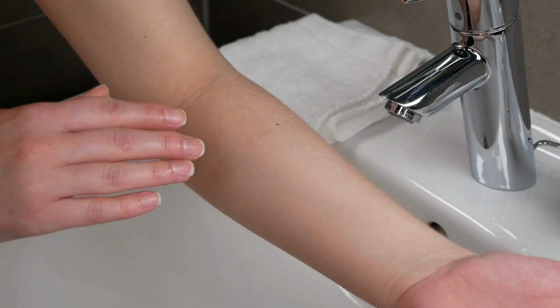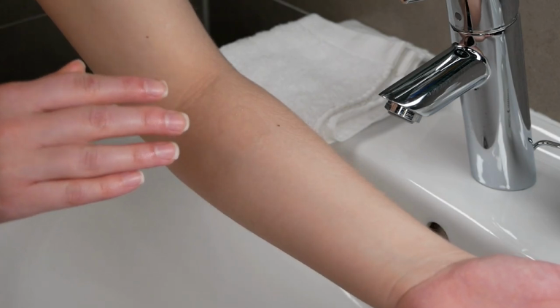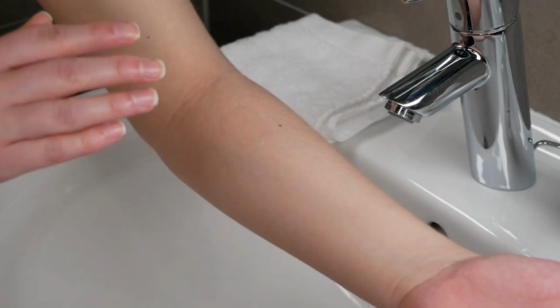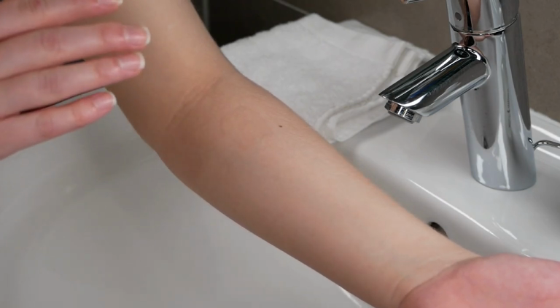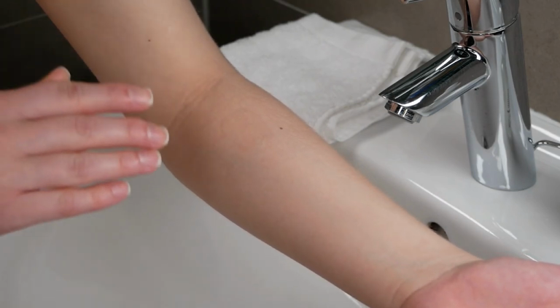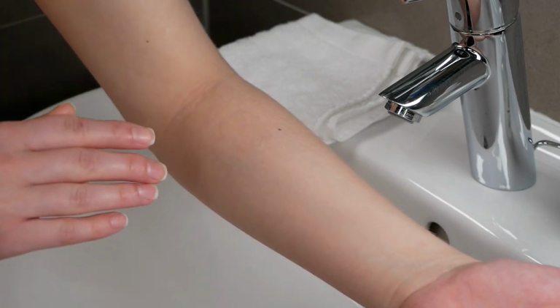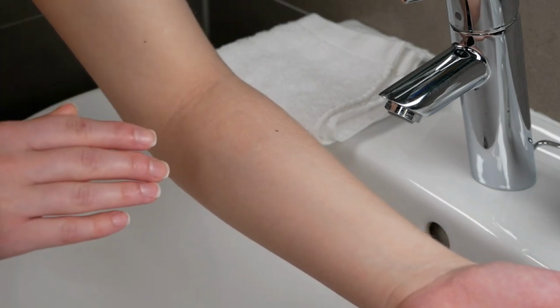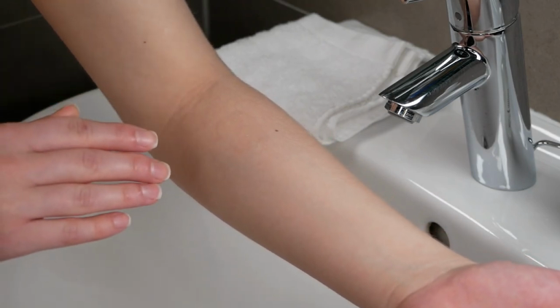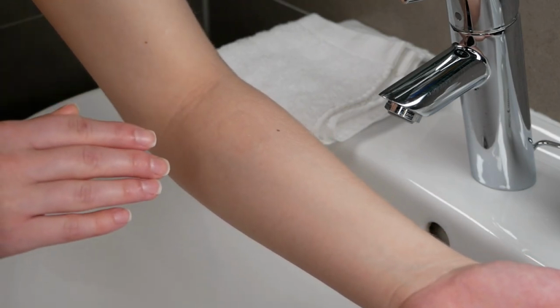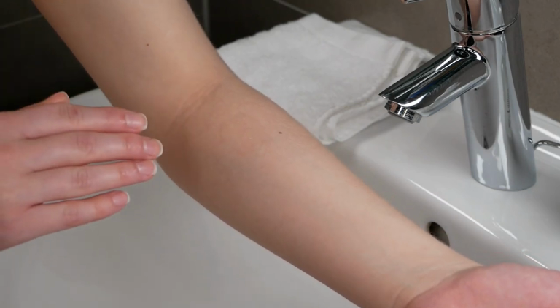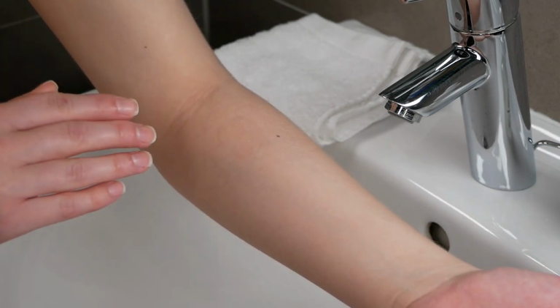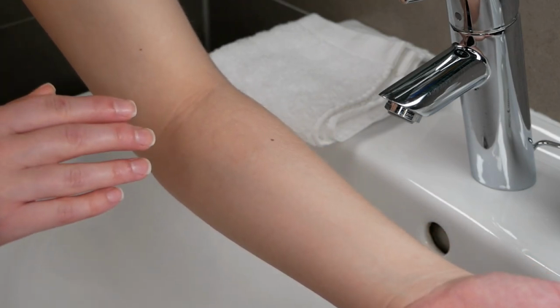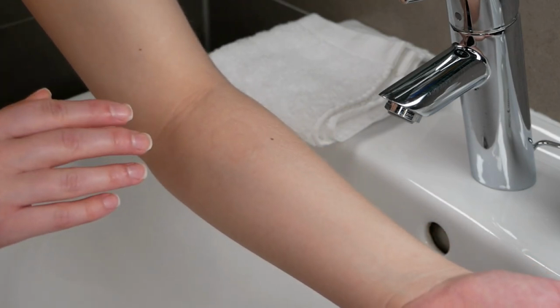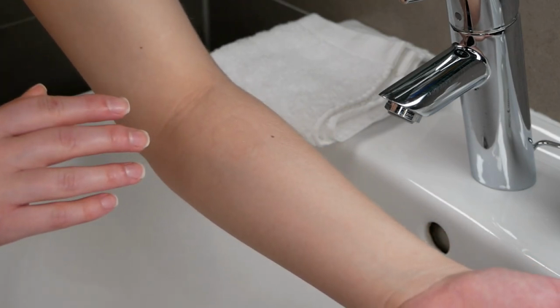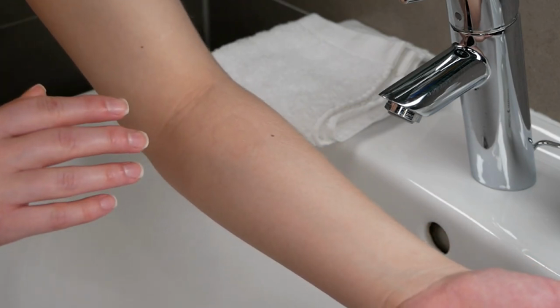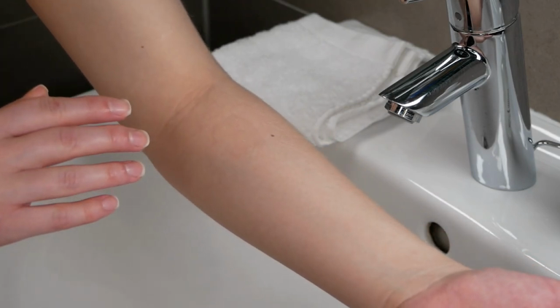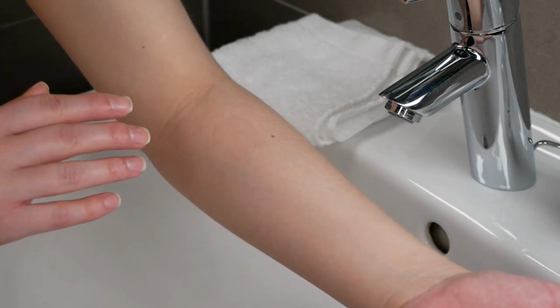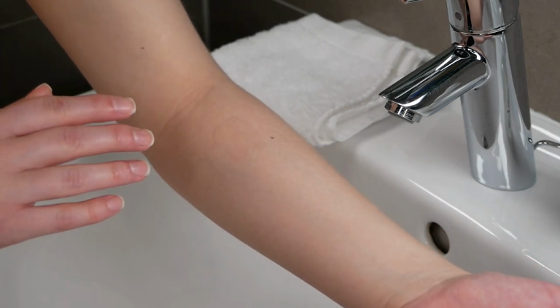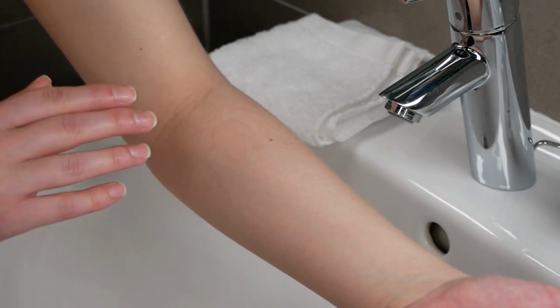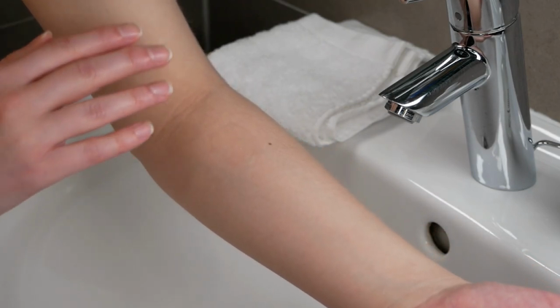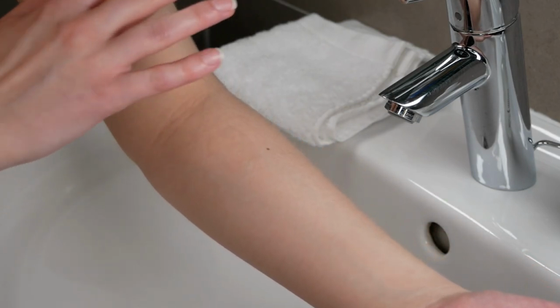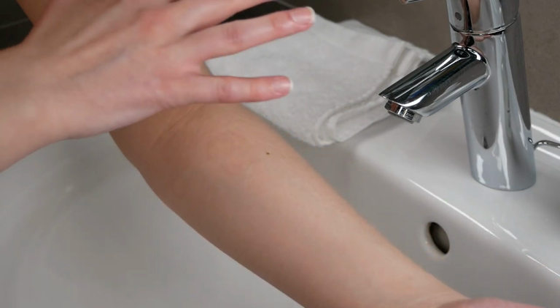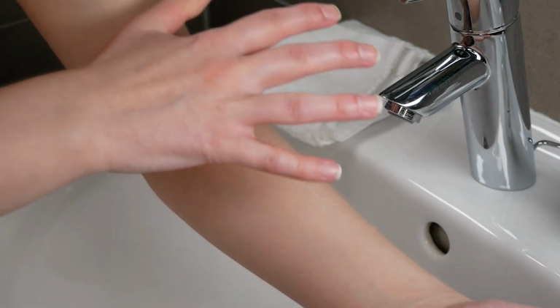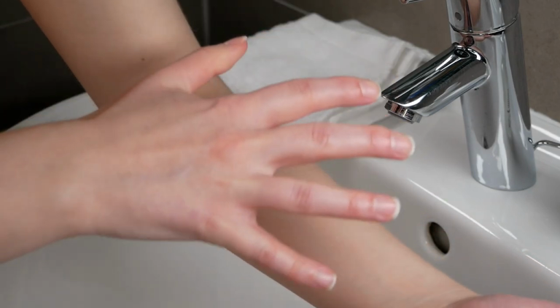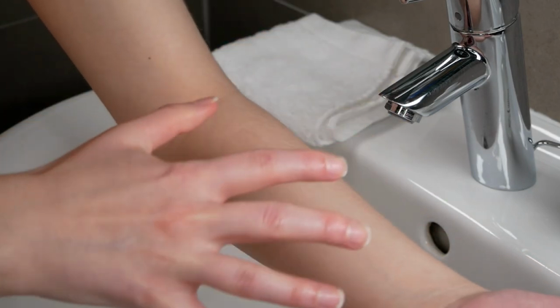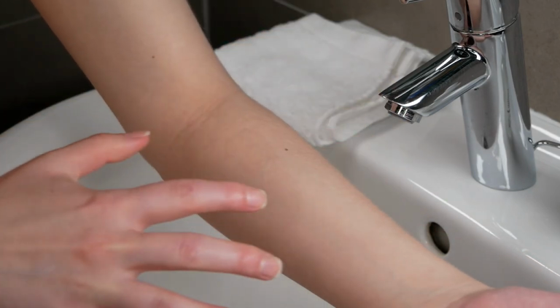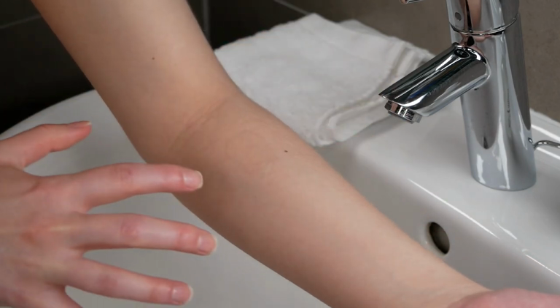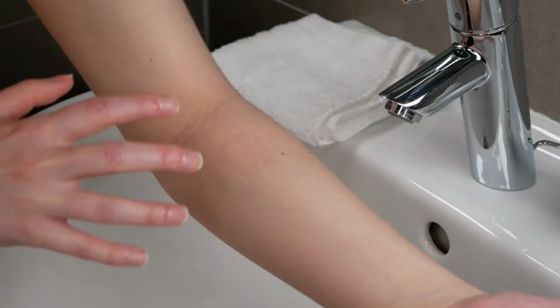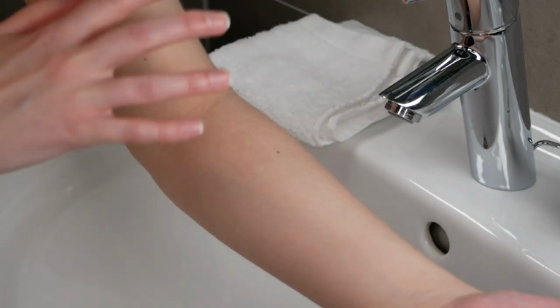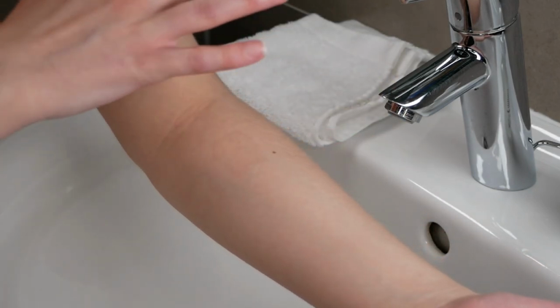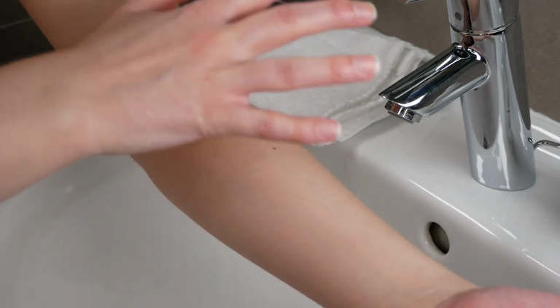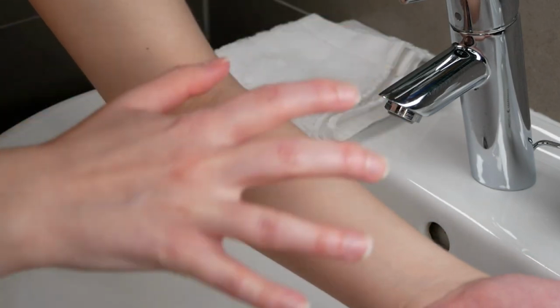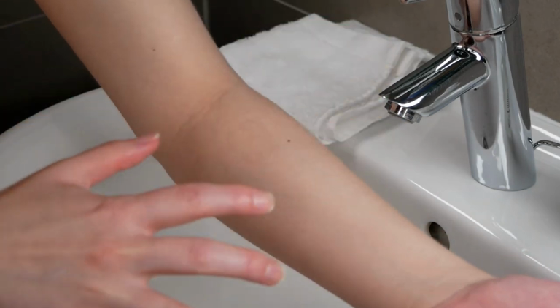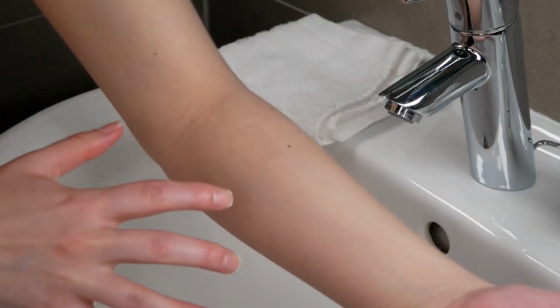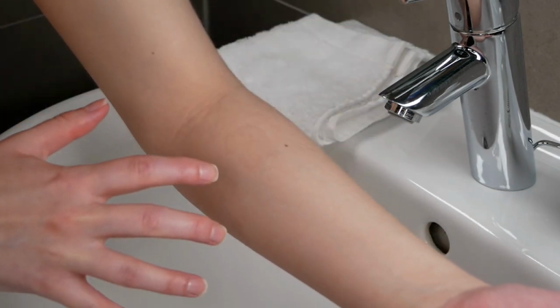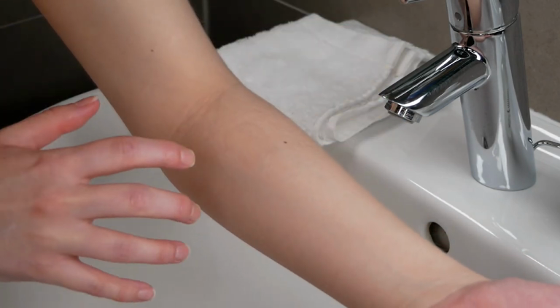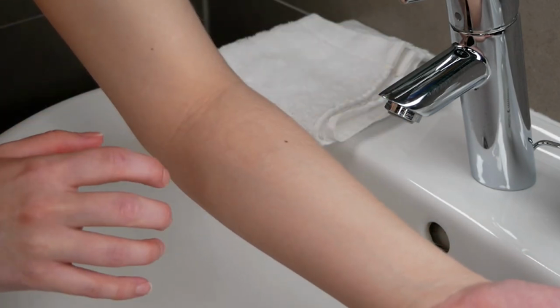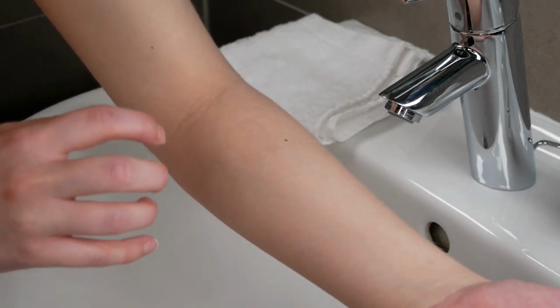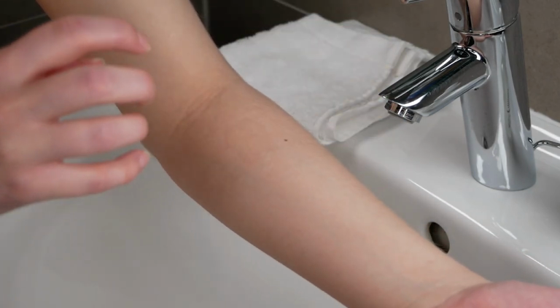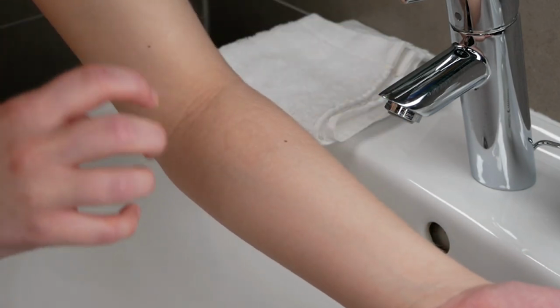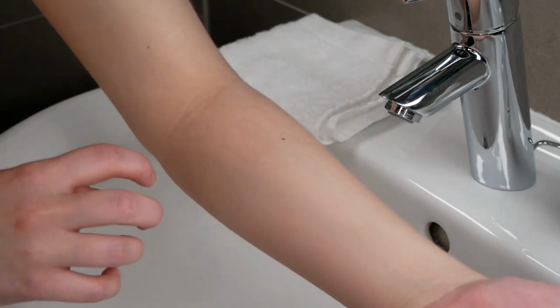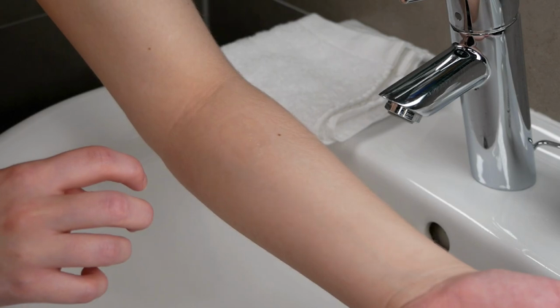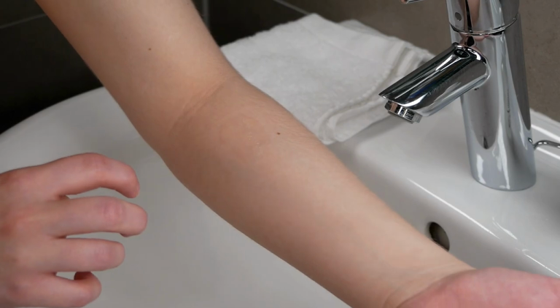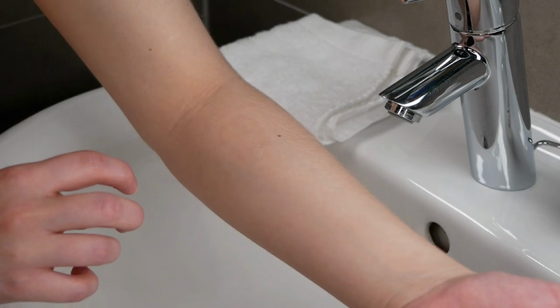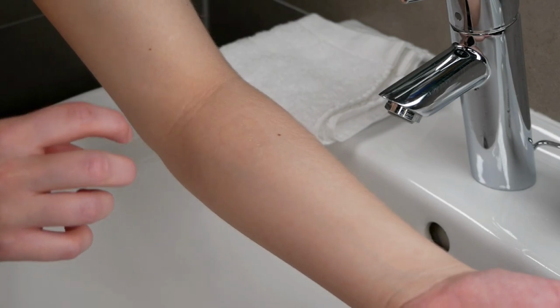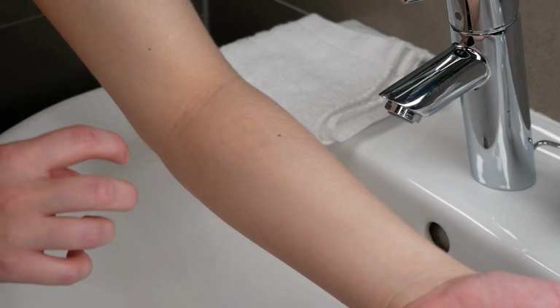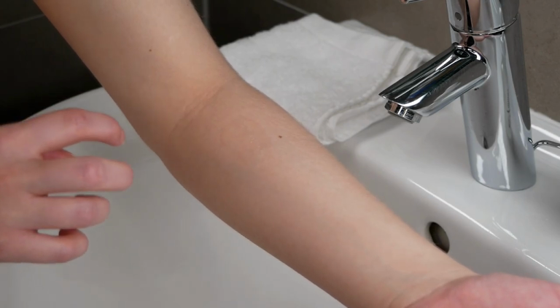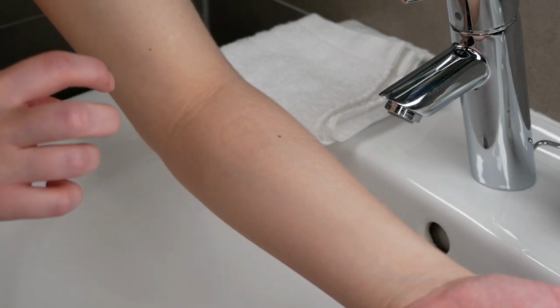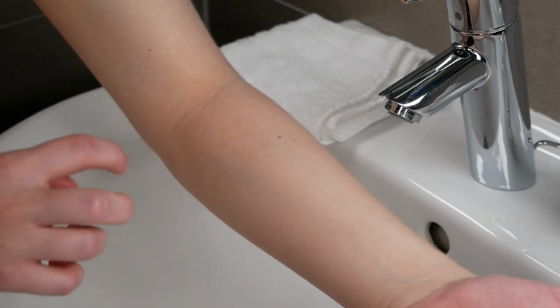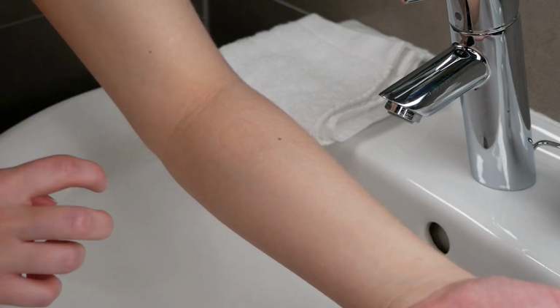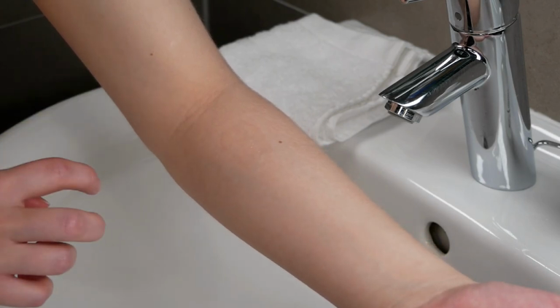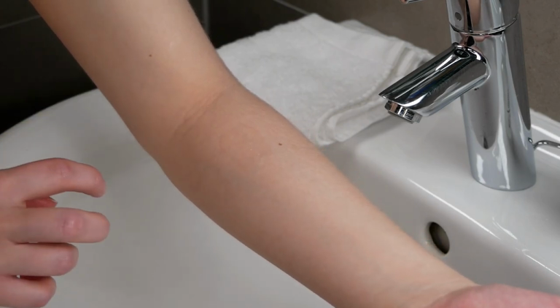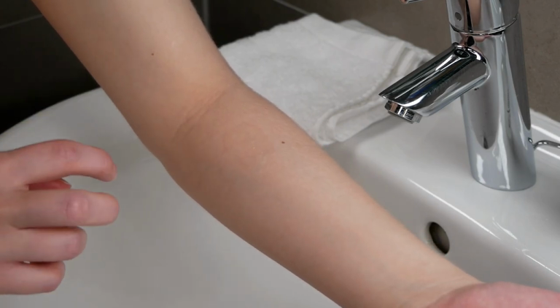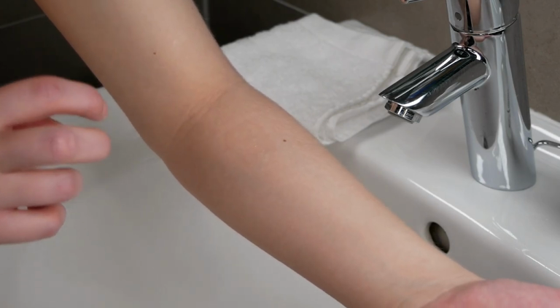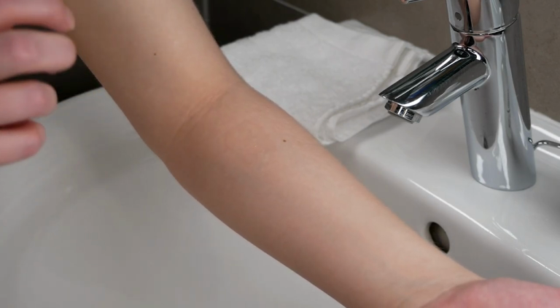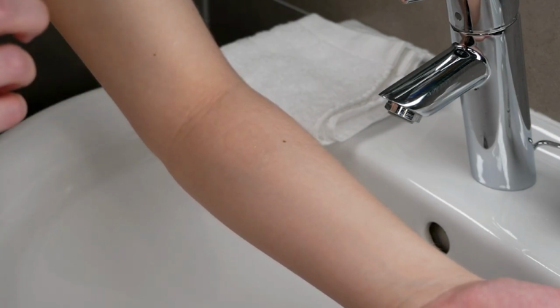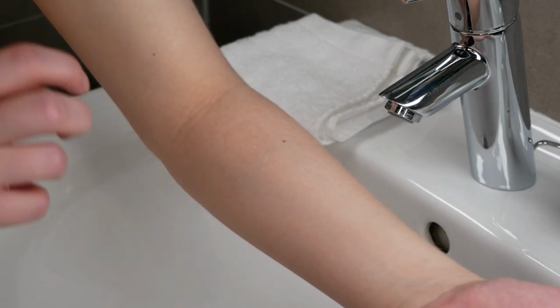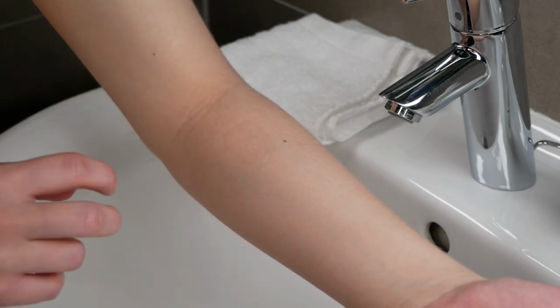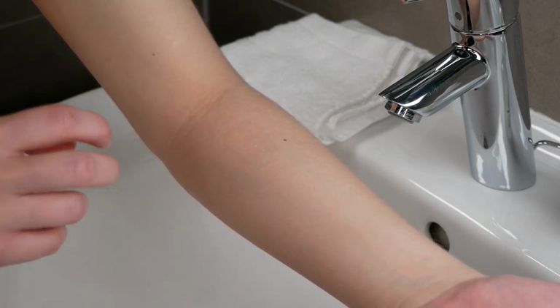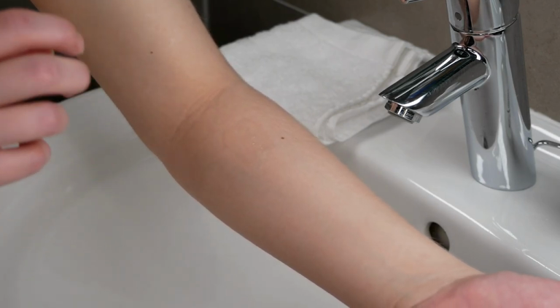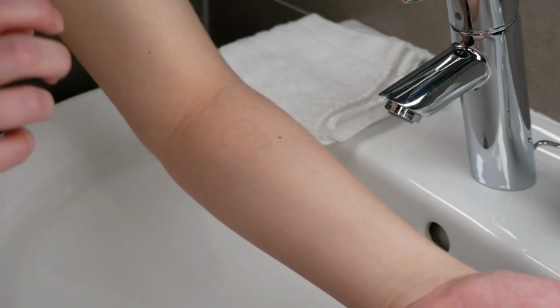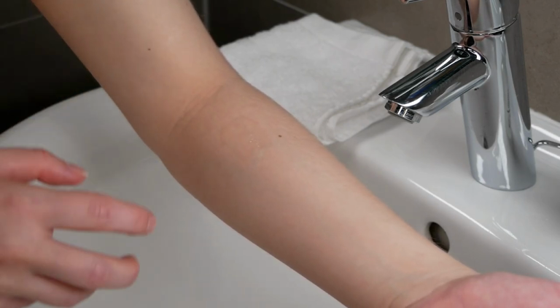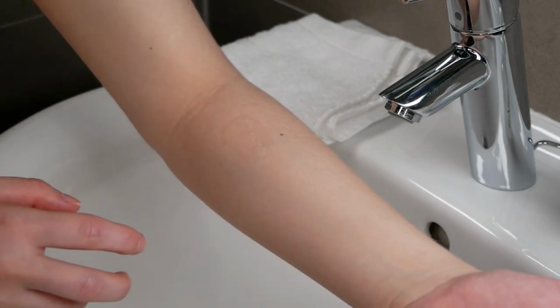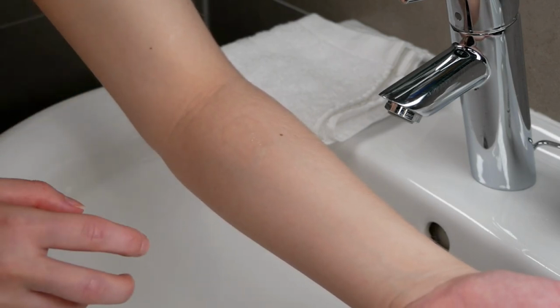Please make sure that you're also going to keep this area clean and dry while doing the patch test over those 24 hours.